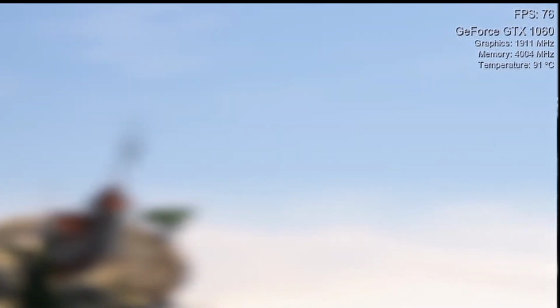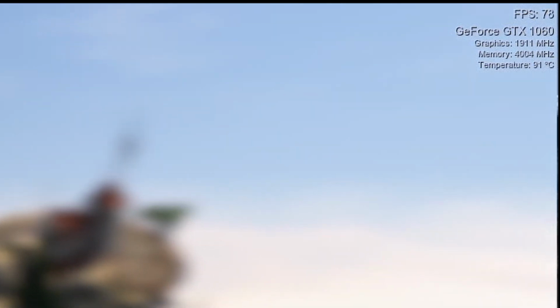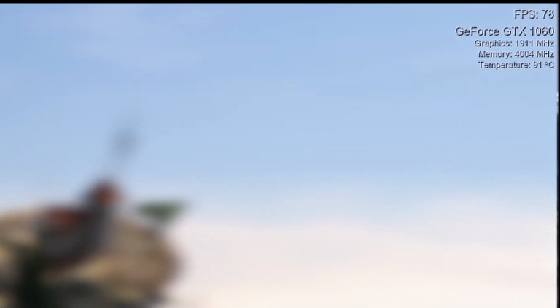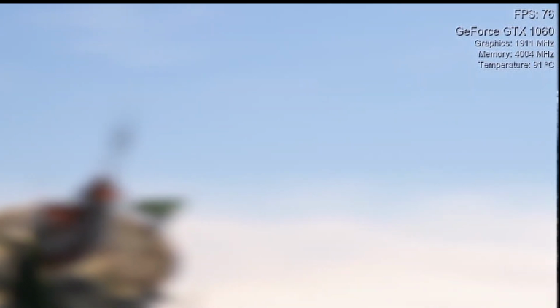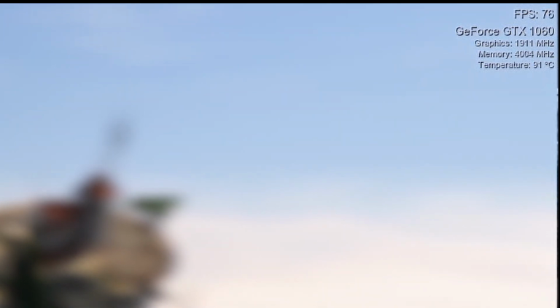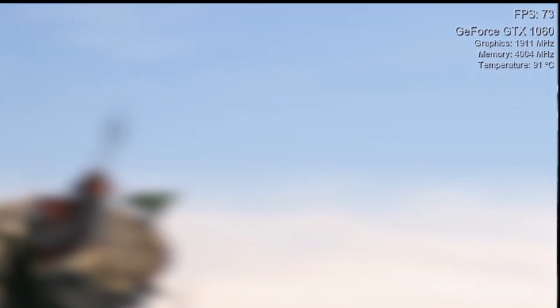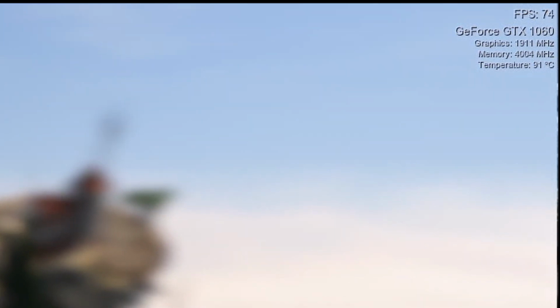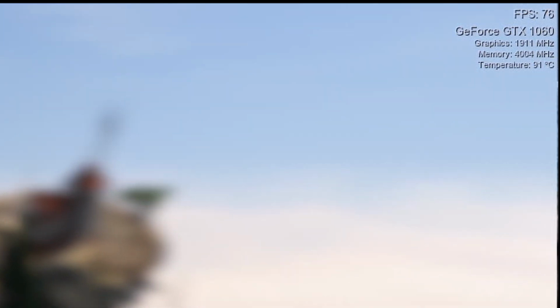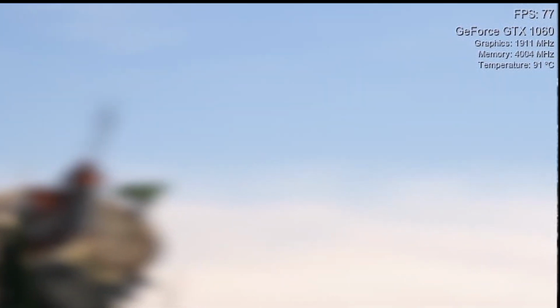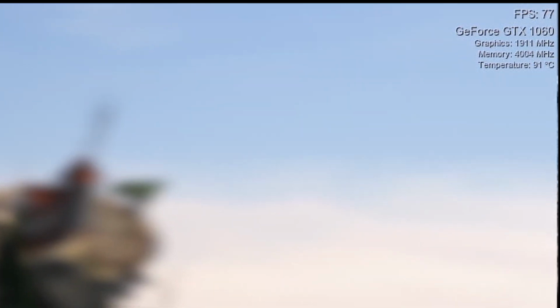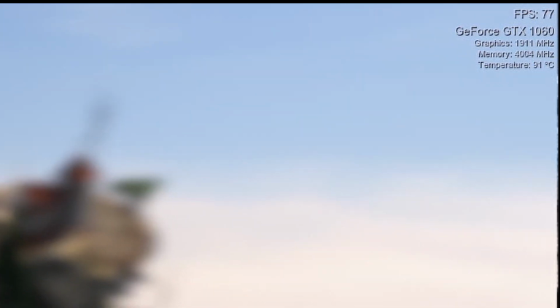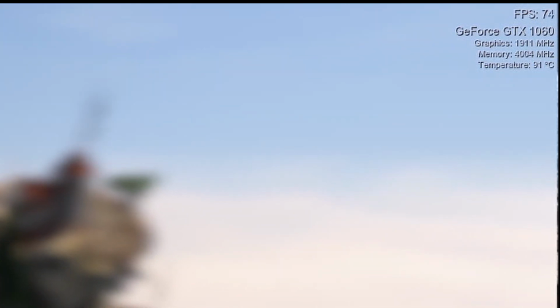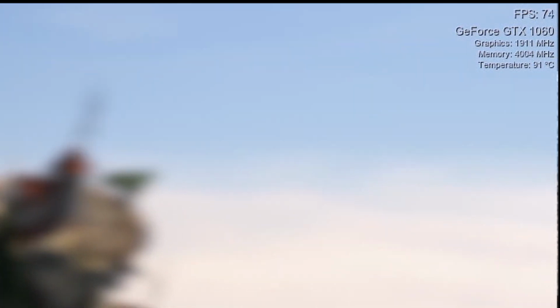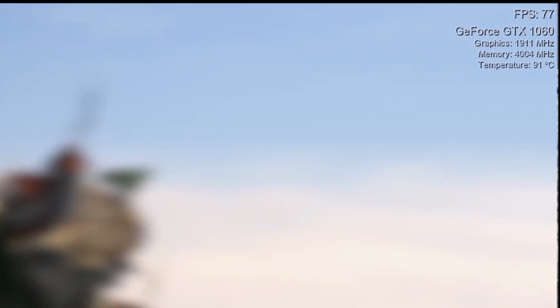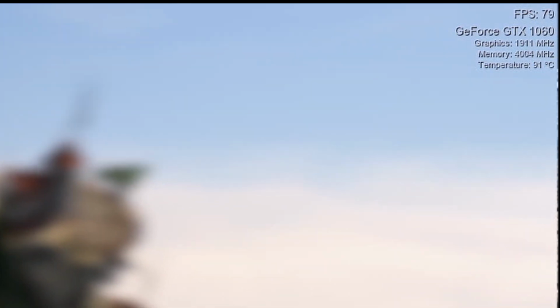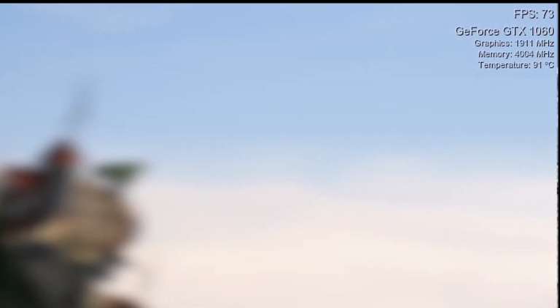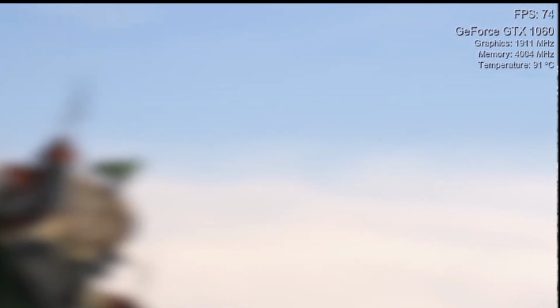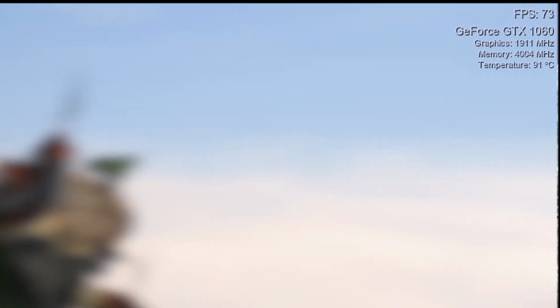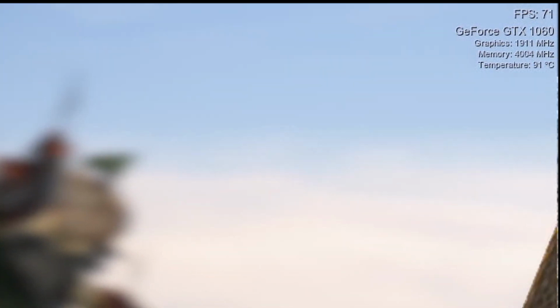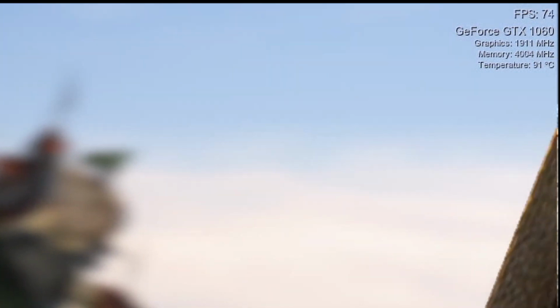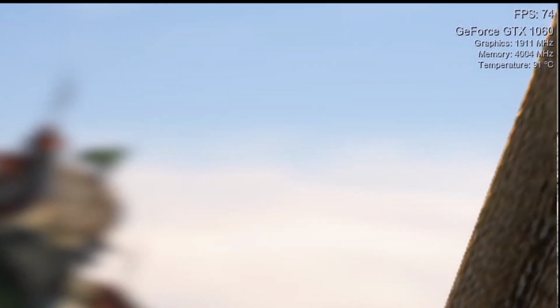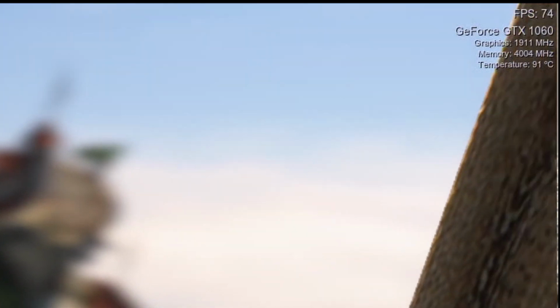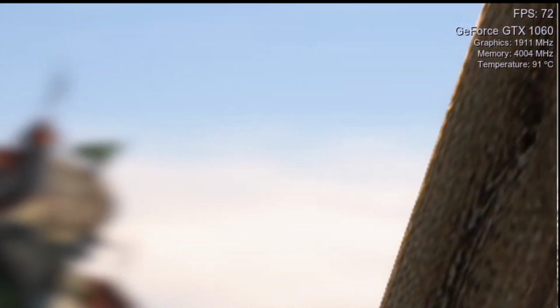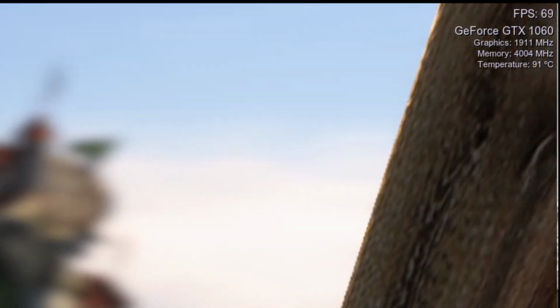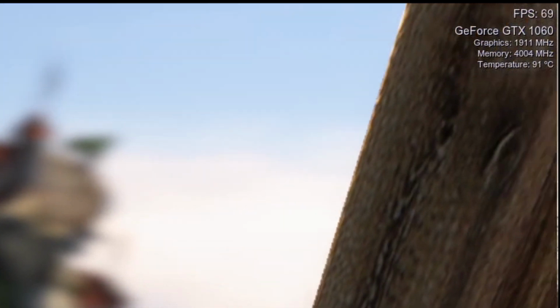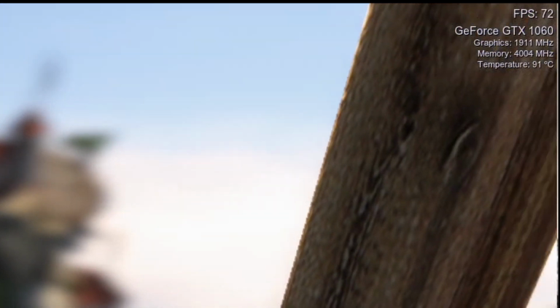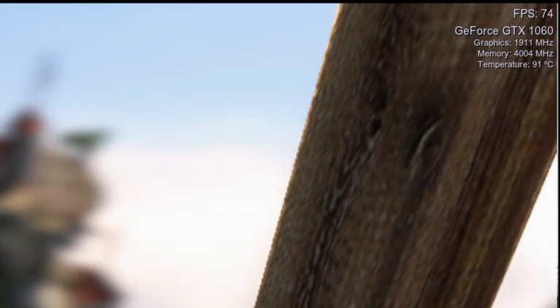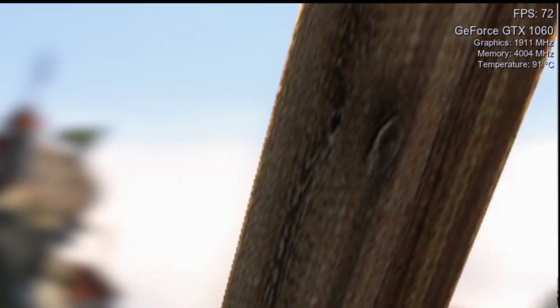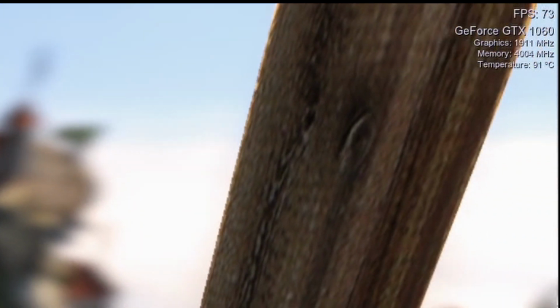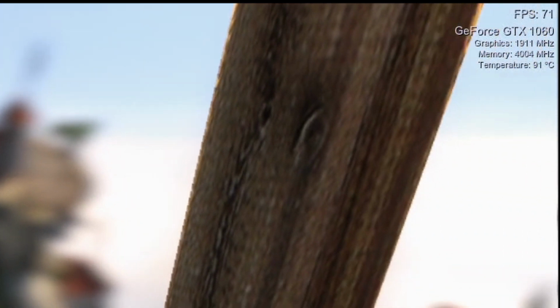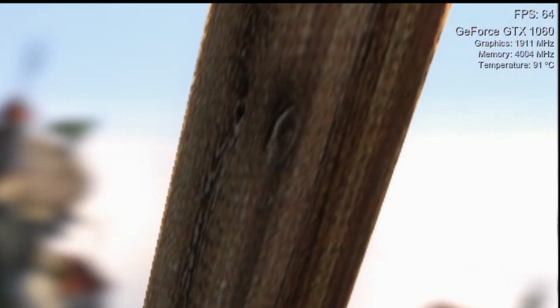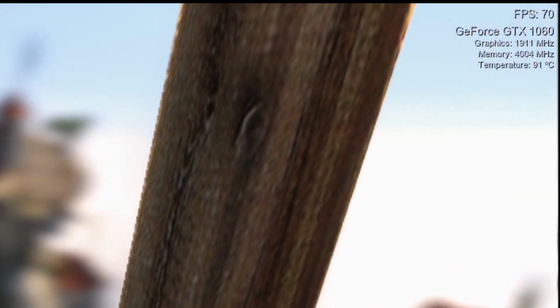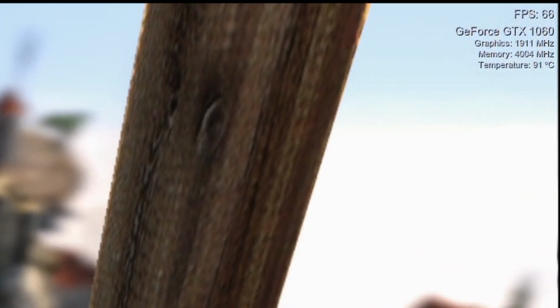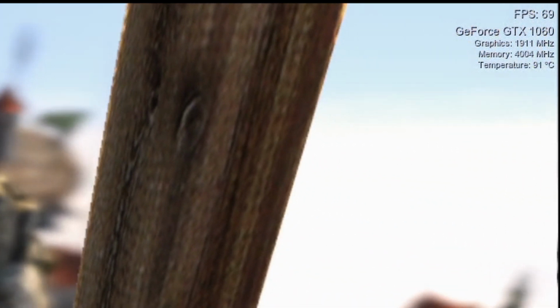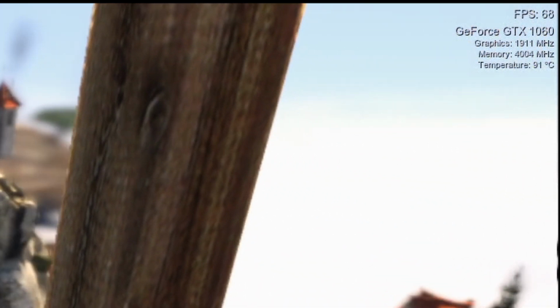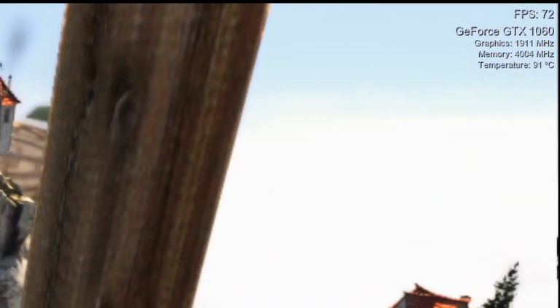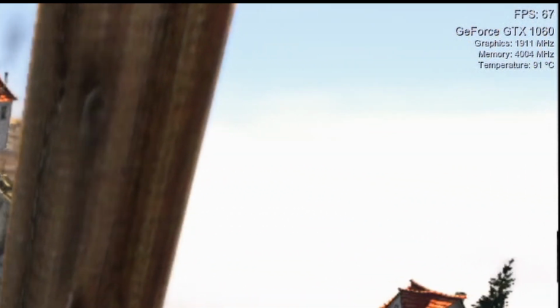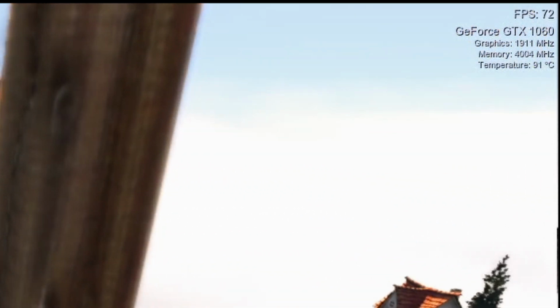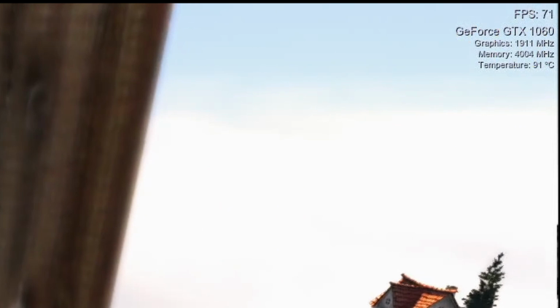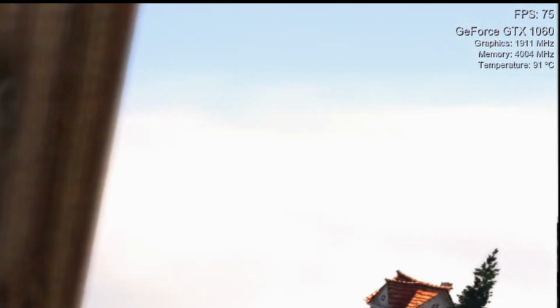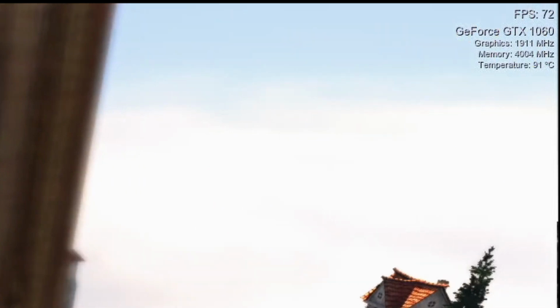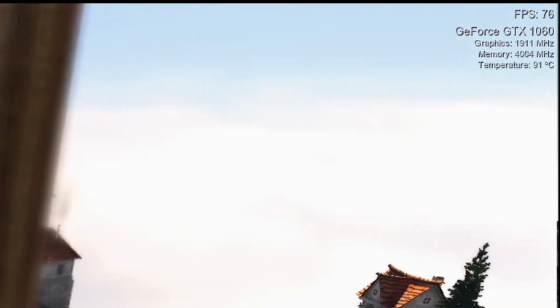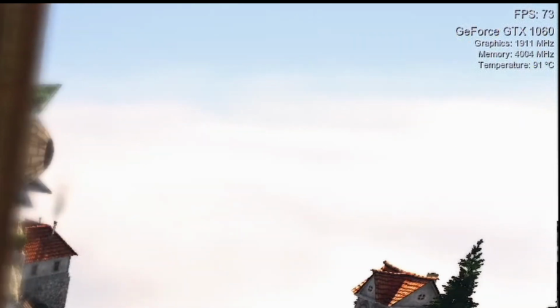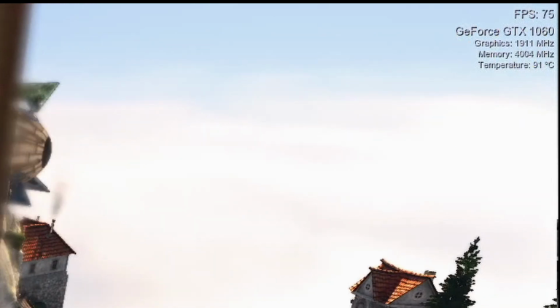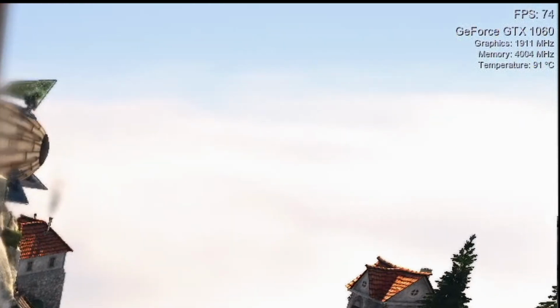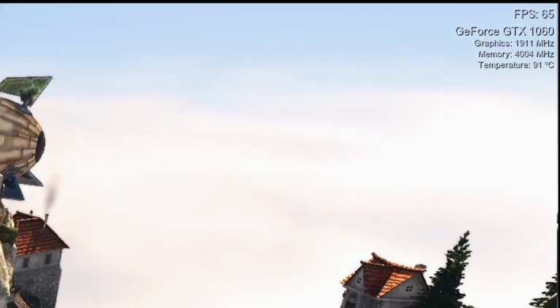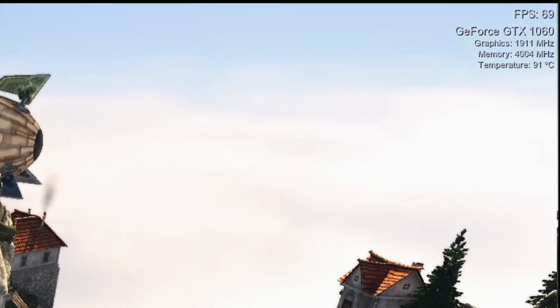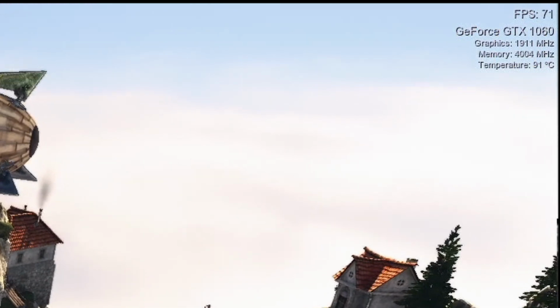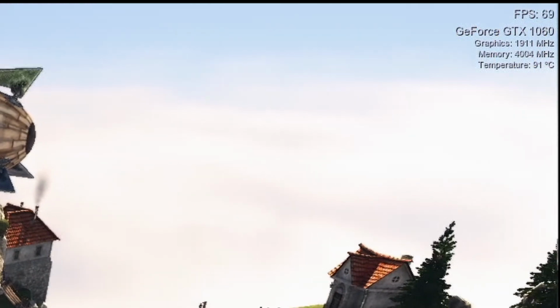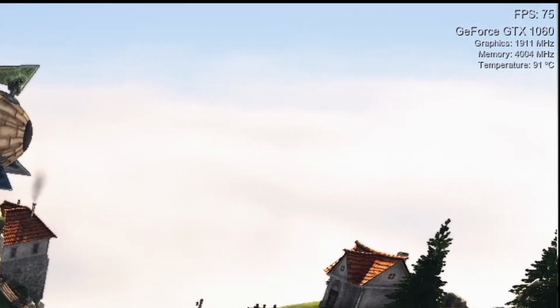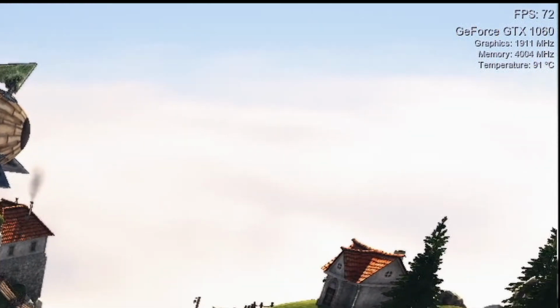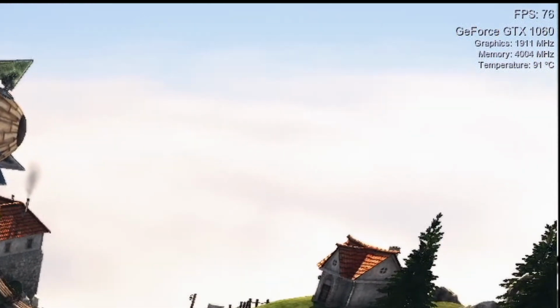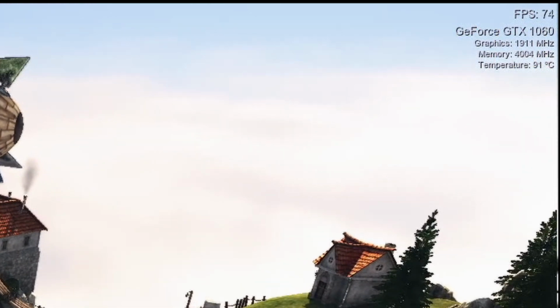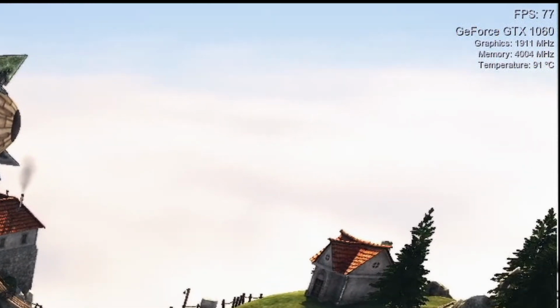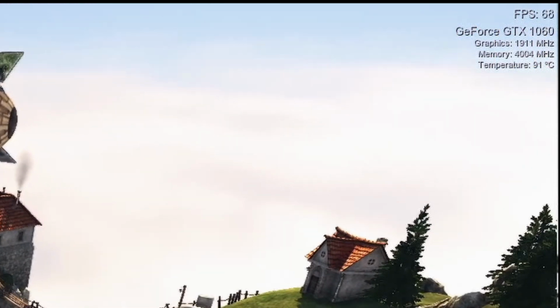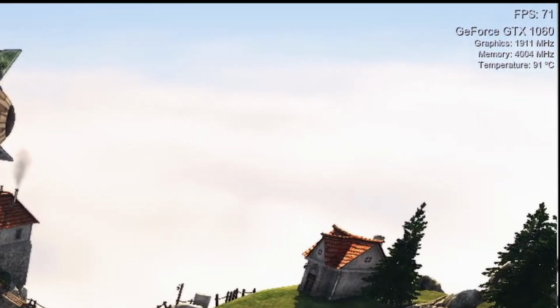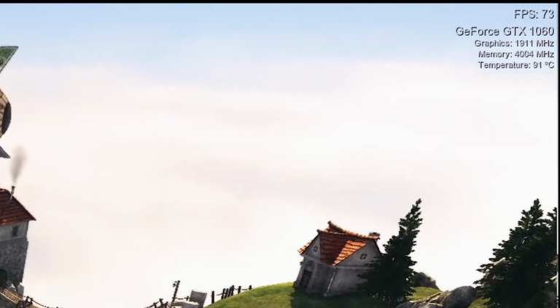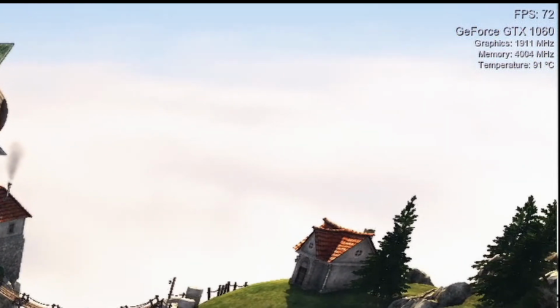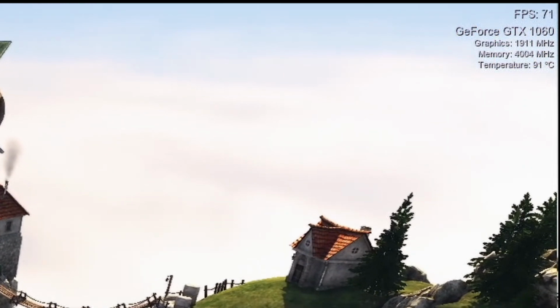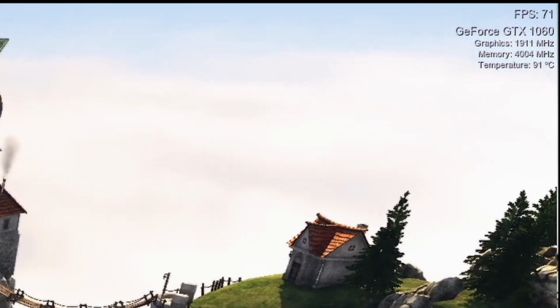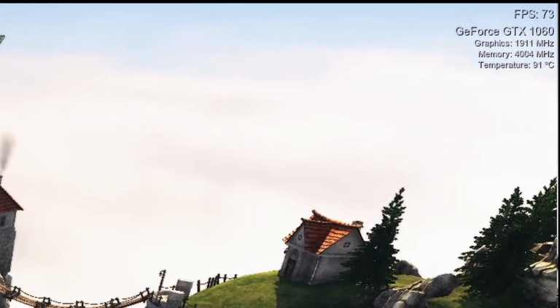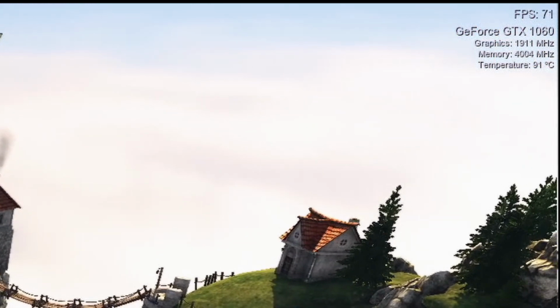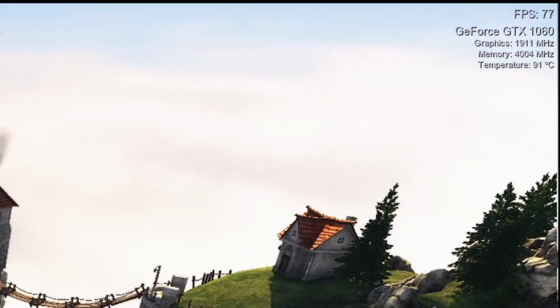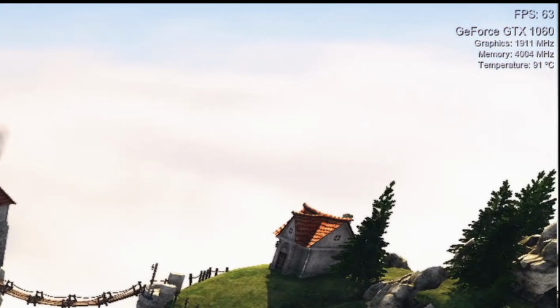I'm gonna apply the MX4 next. Stay tuned.